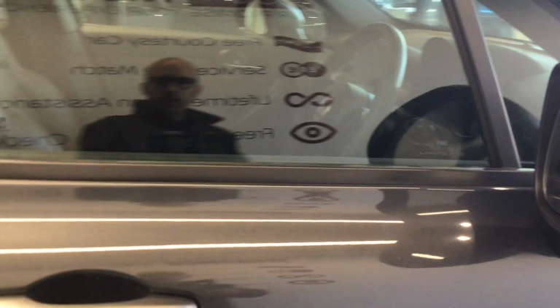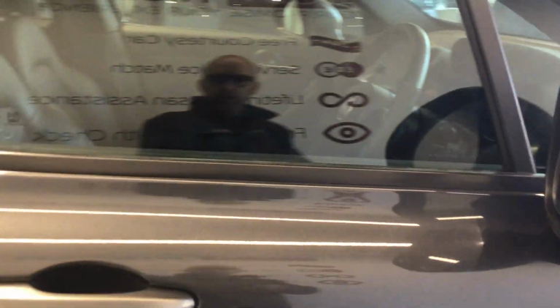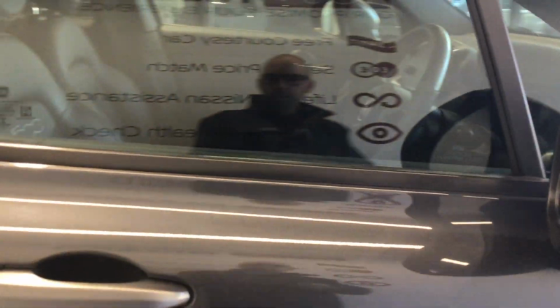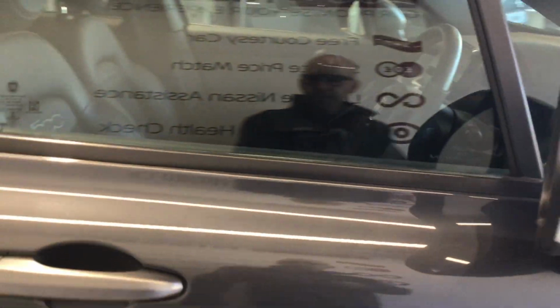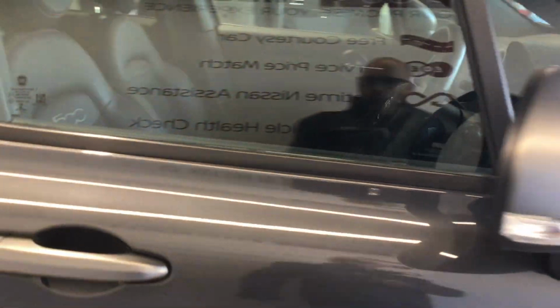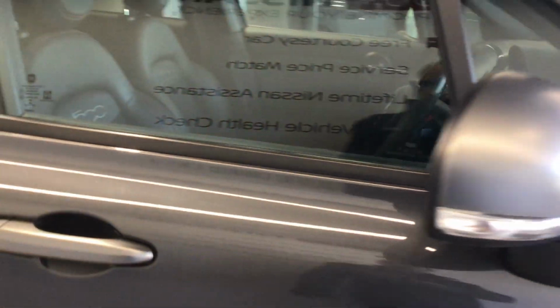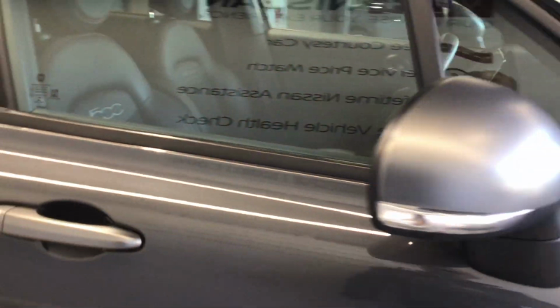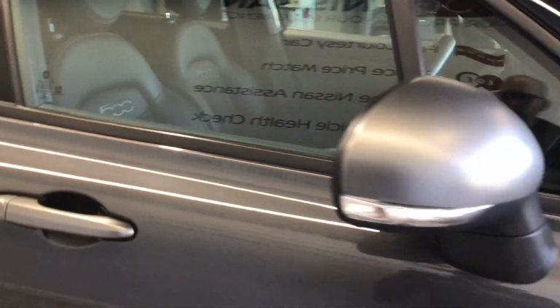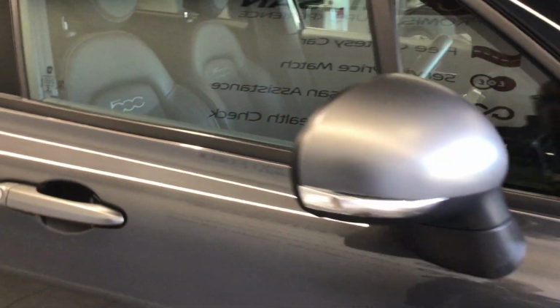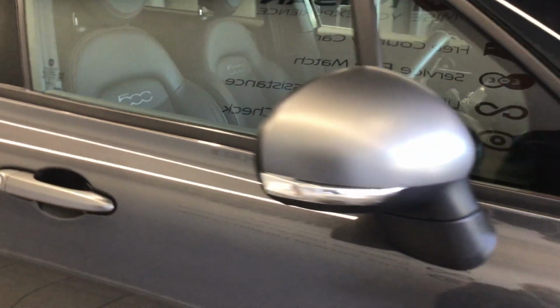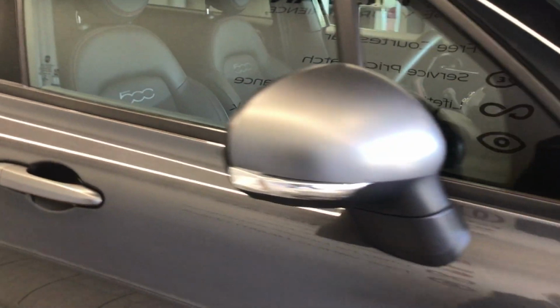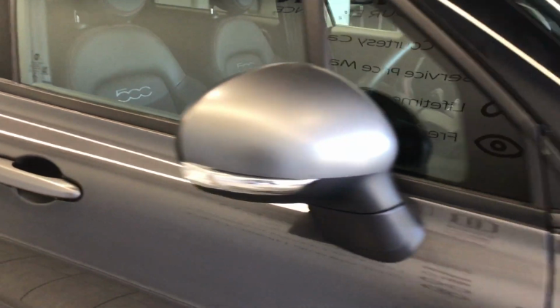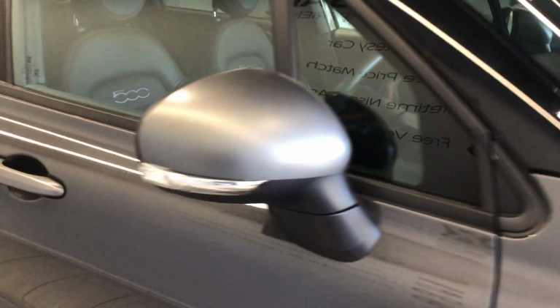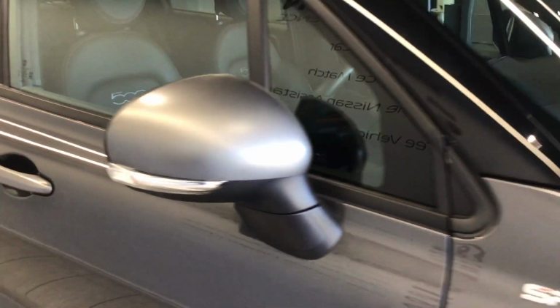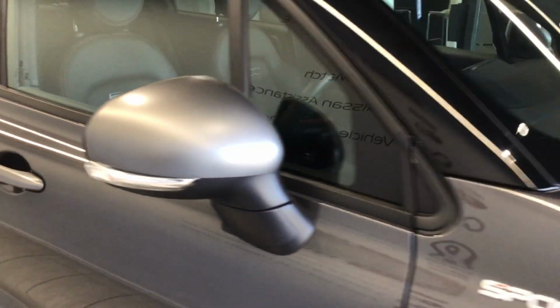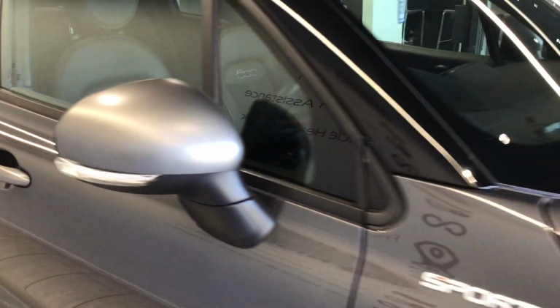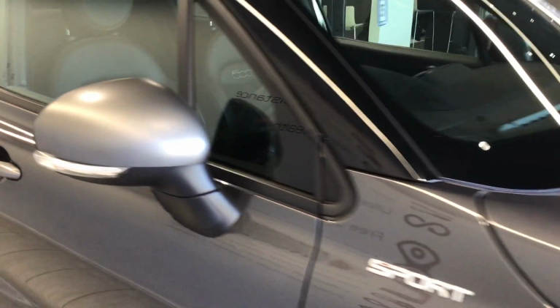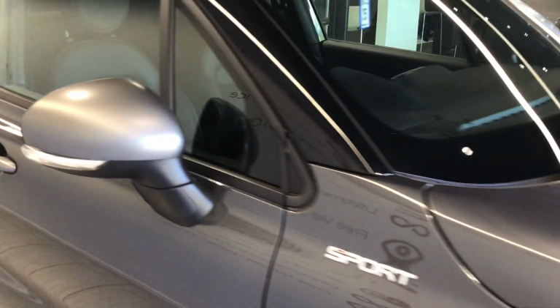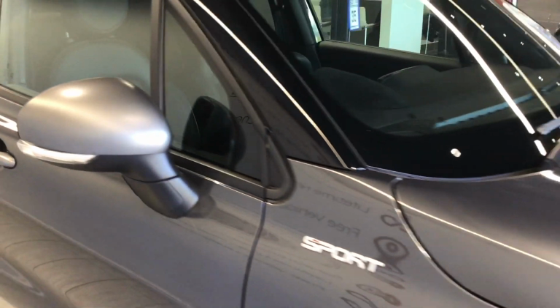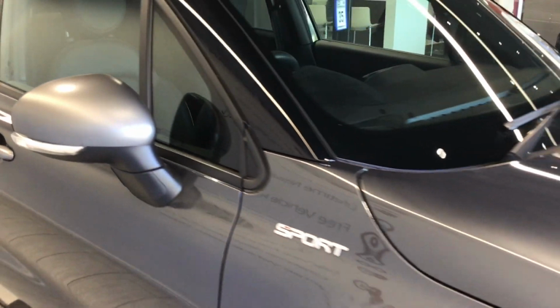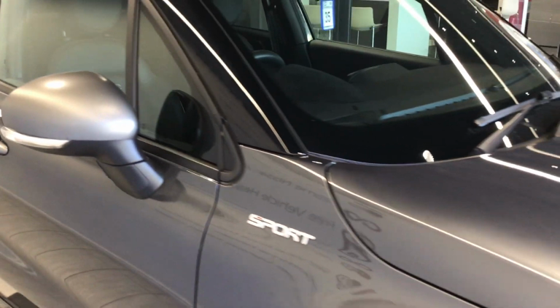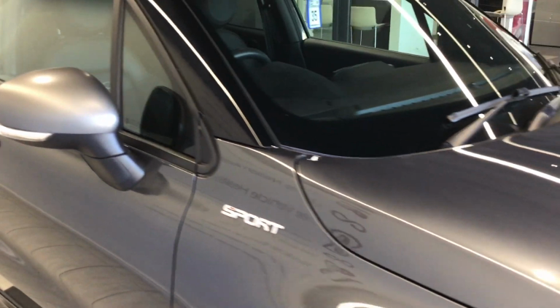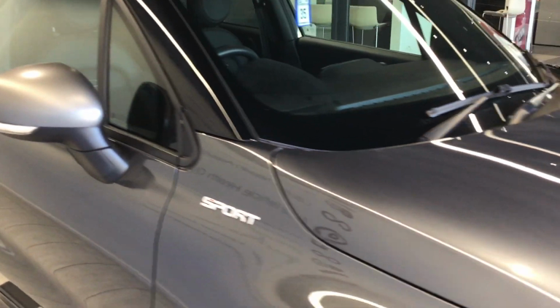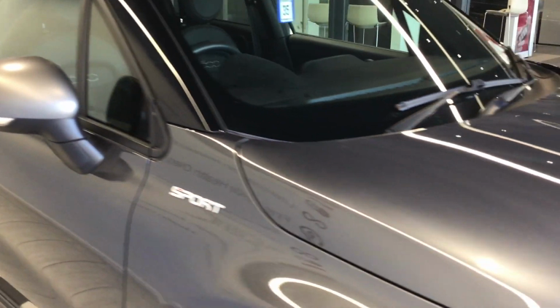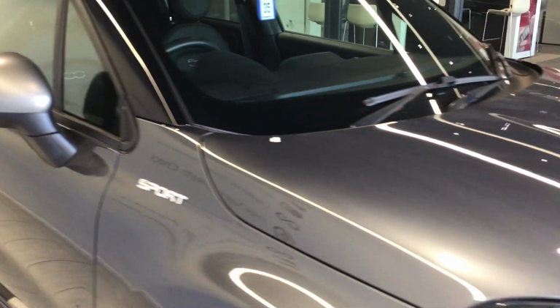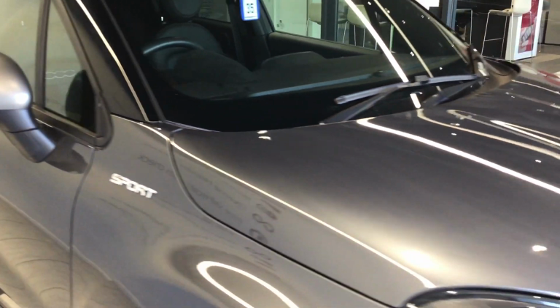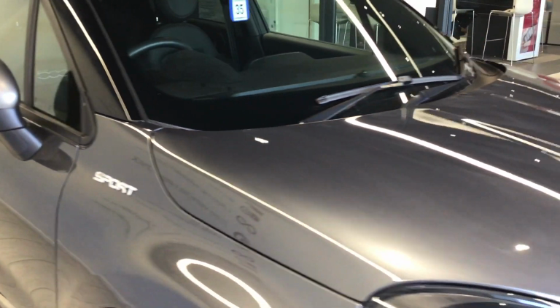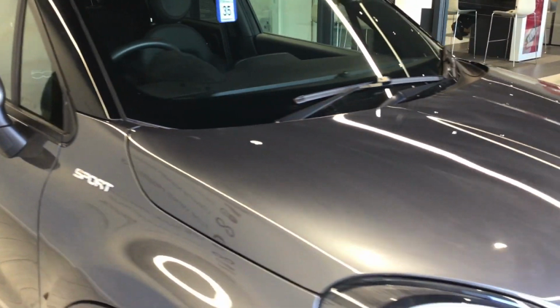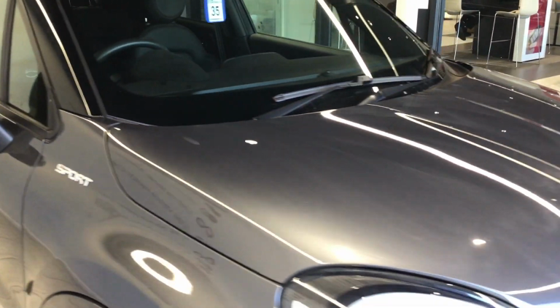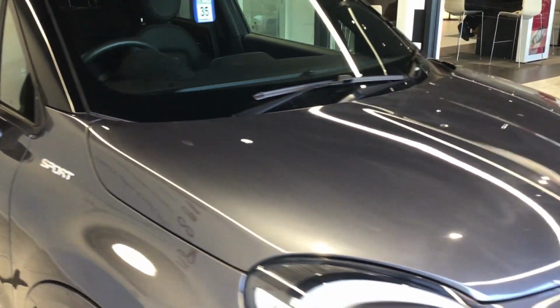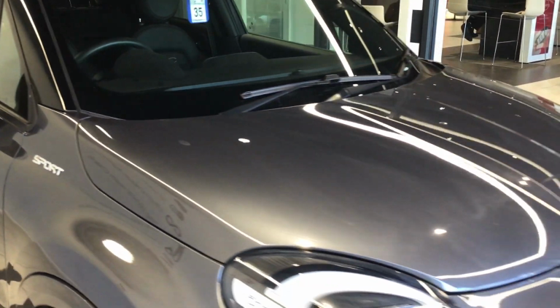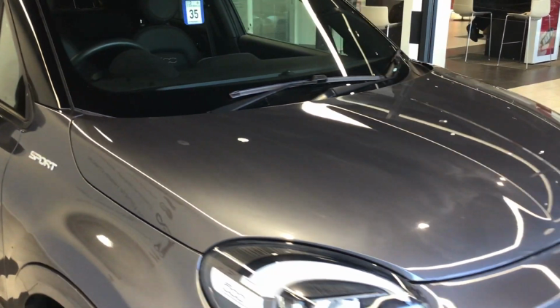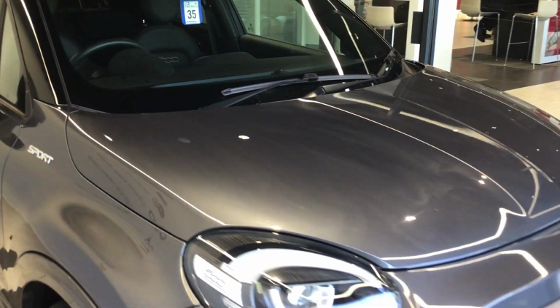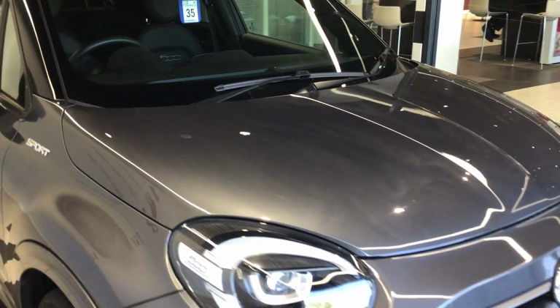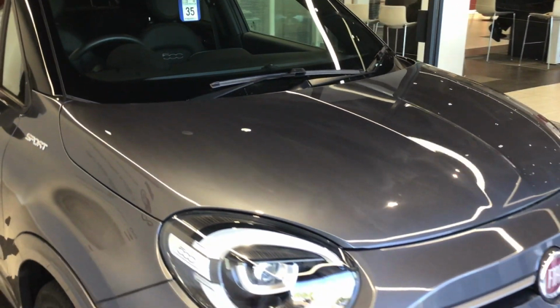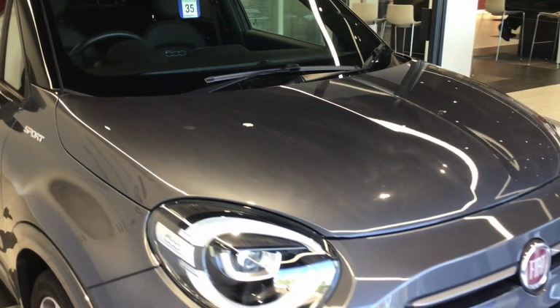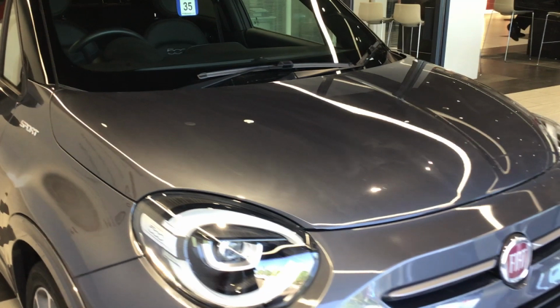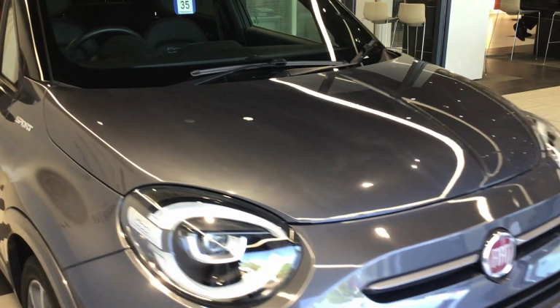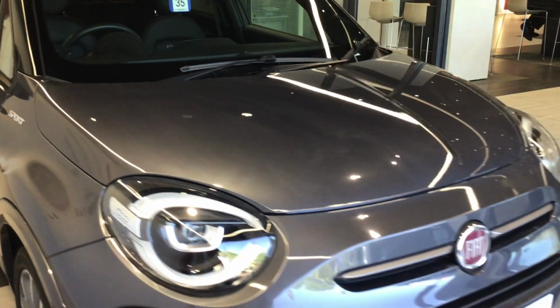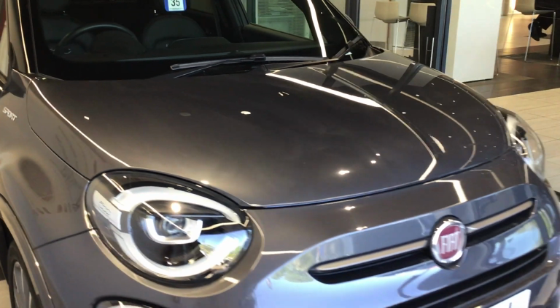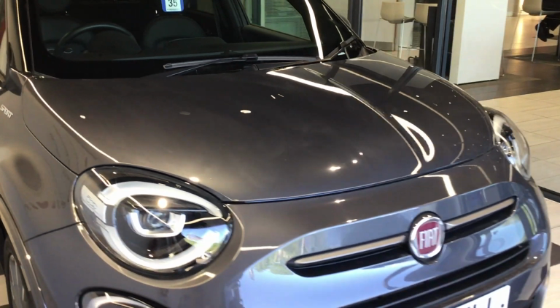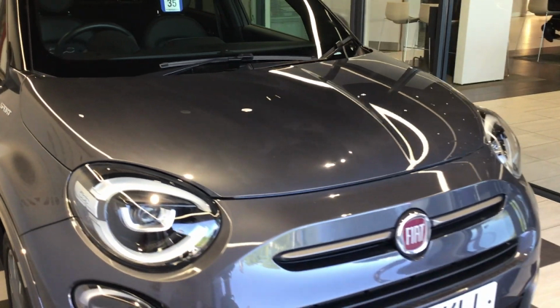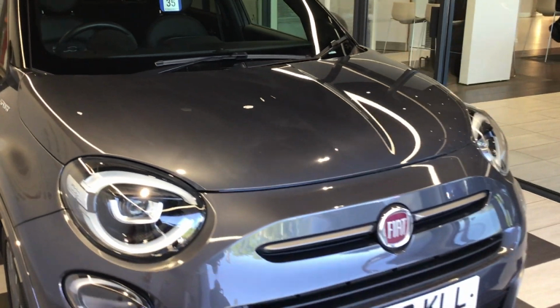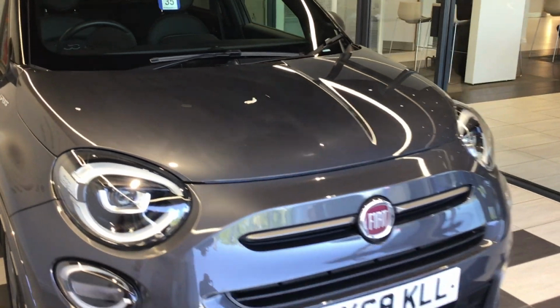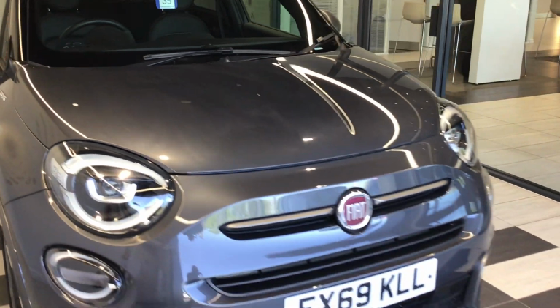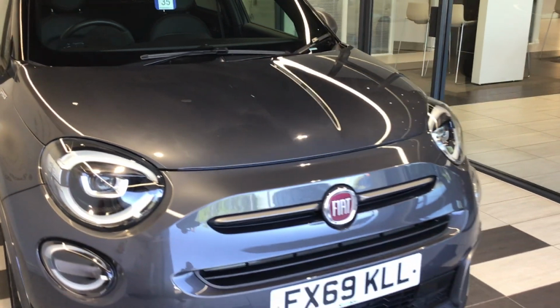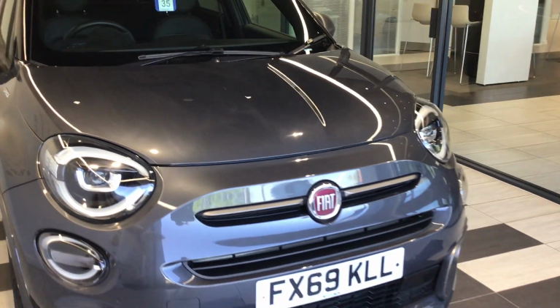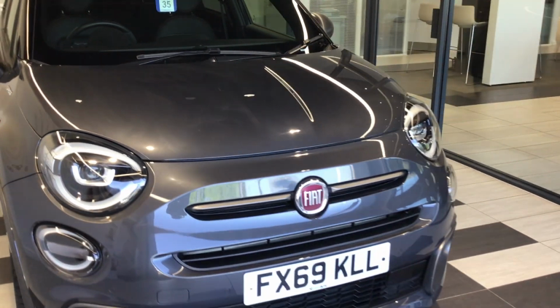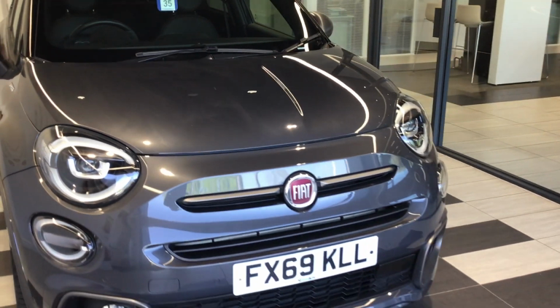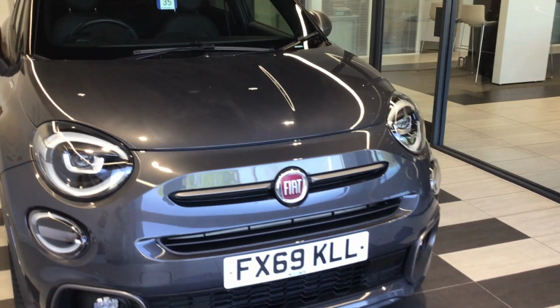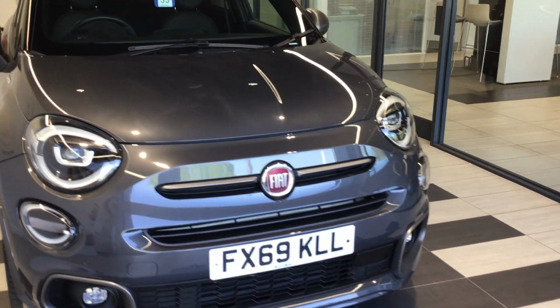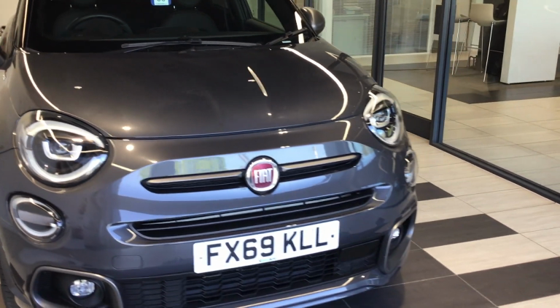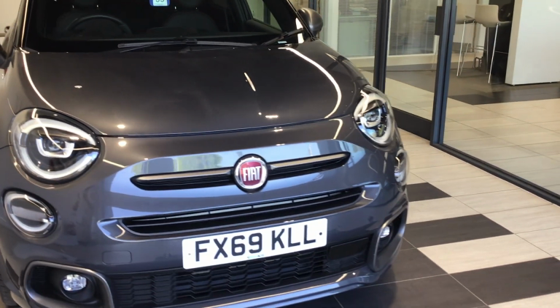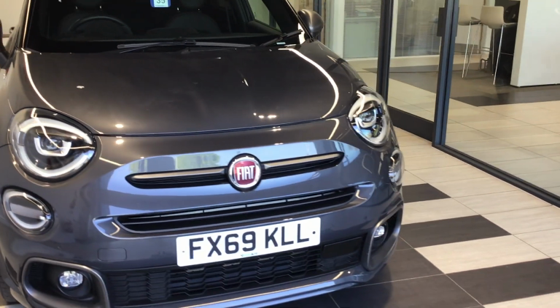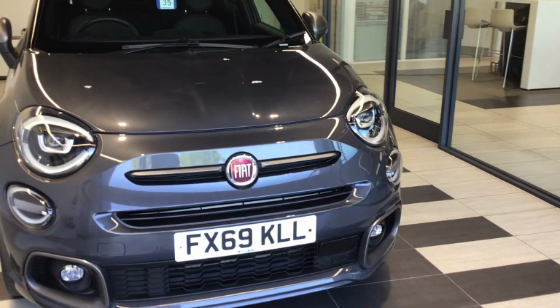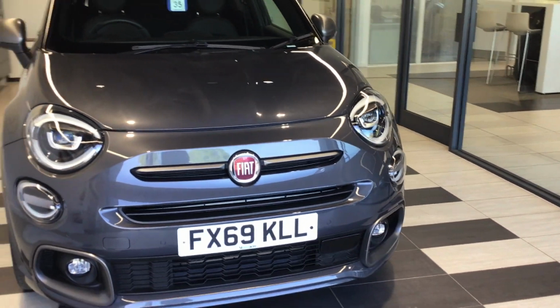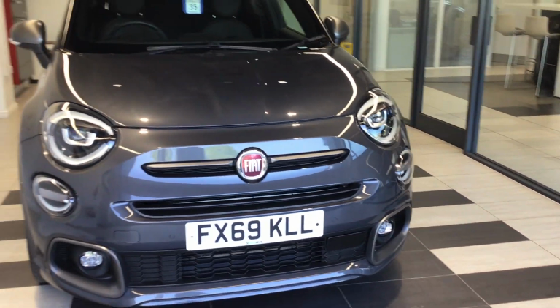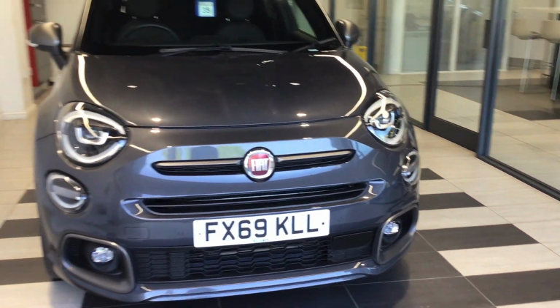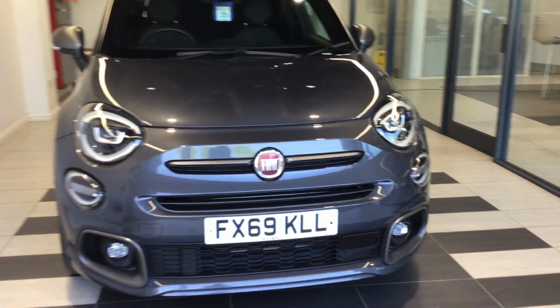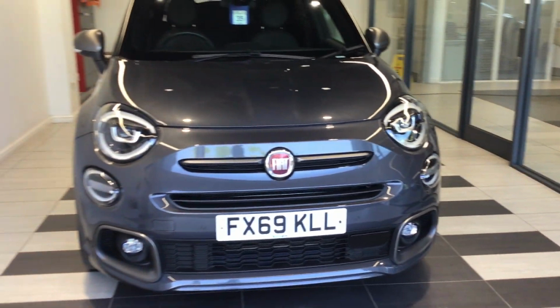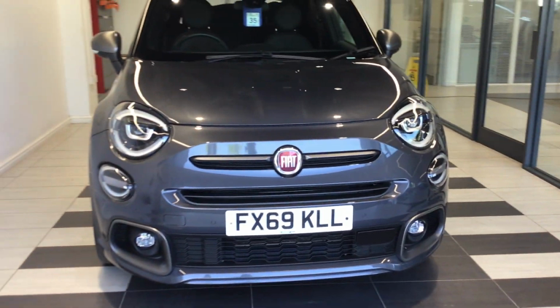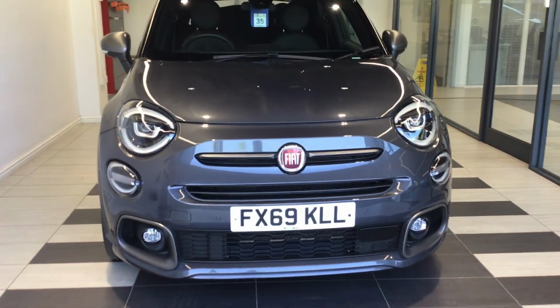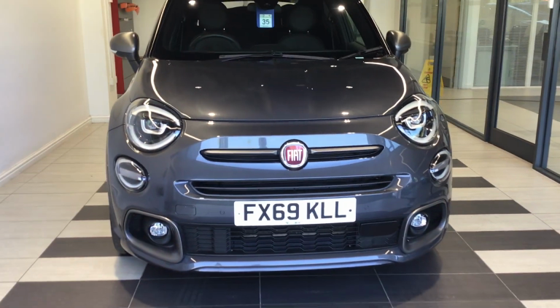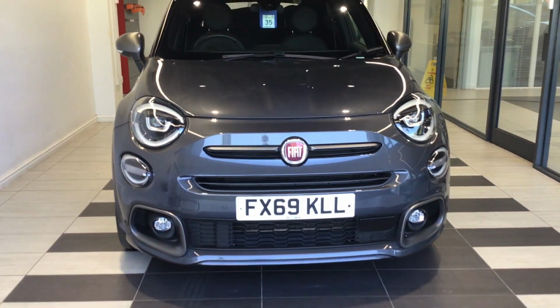If you have any questions regarding this vehicle and would like to come down and test drive, please feel free to ask. My name is Ben and we look forward to seeing you soon. Thank you.